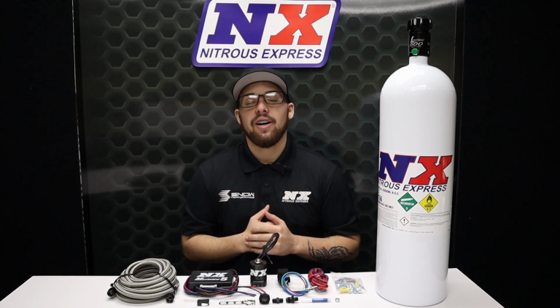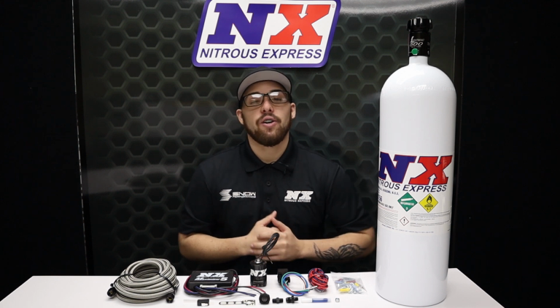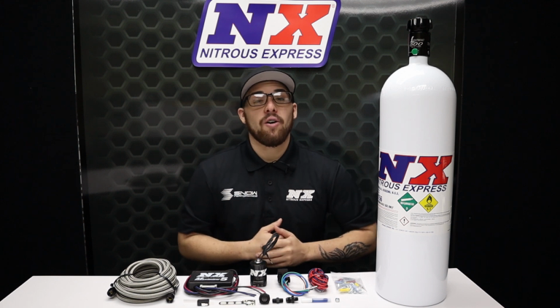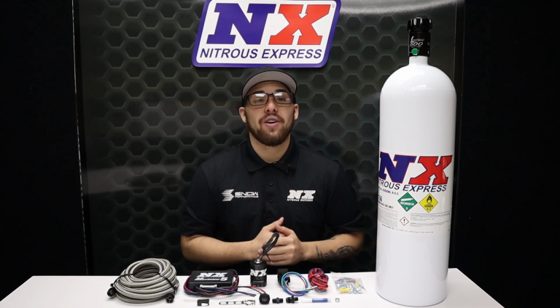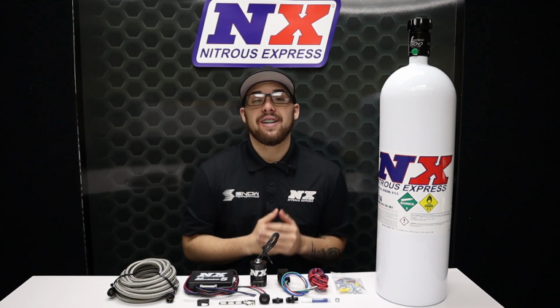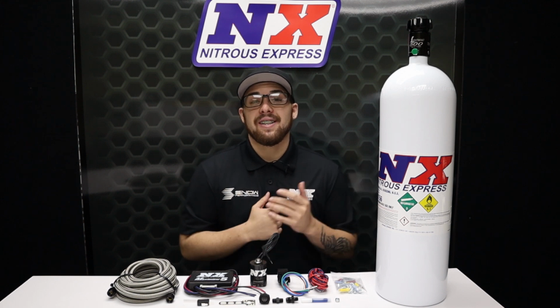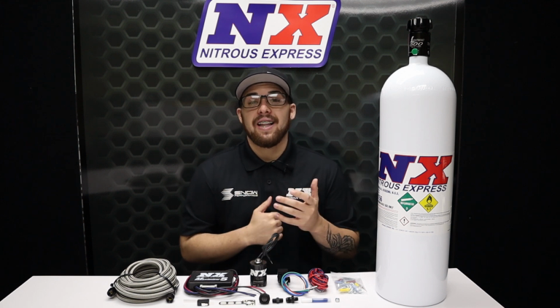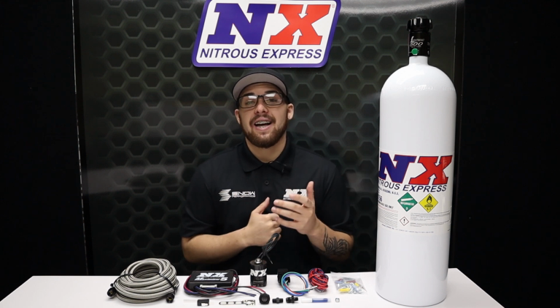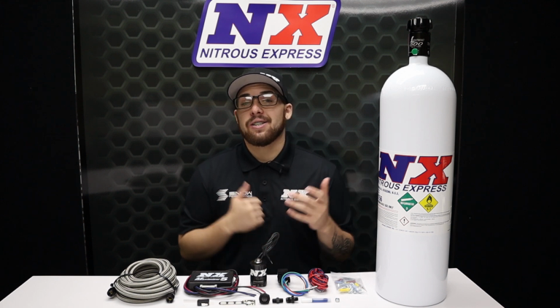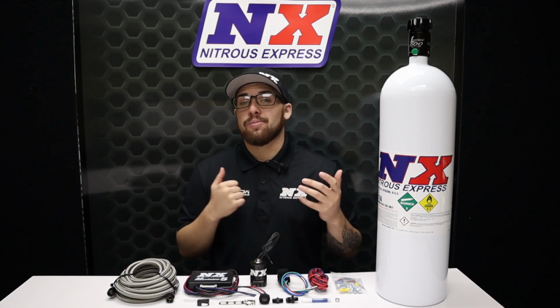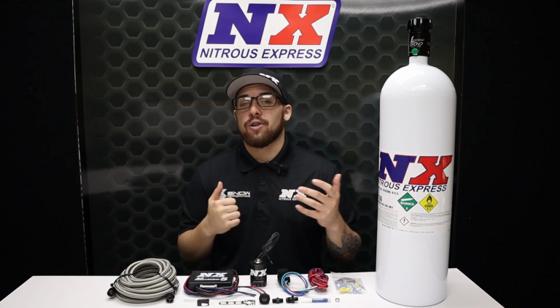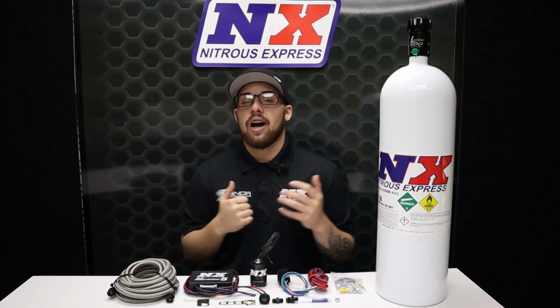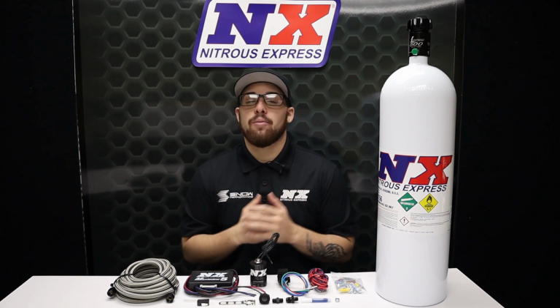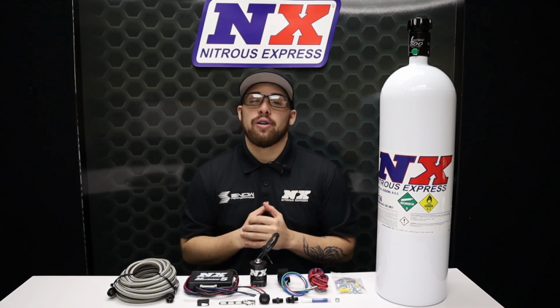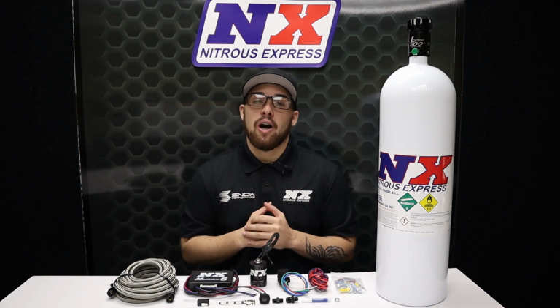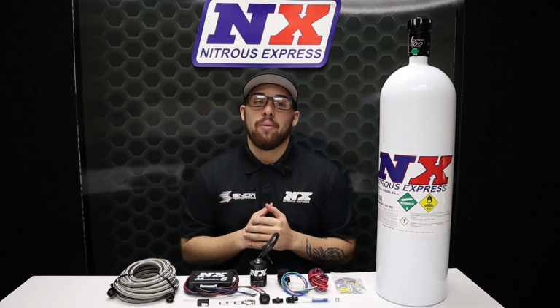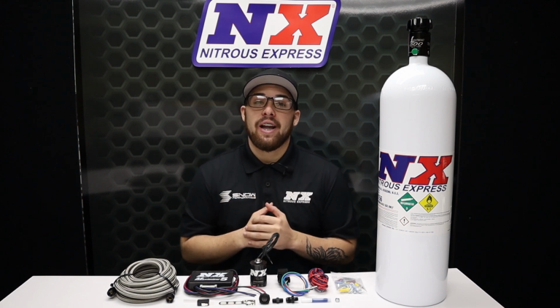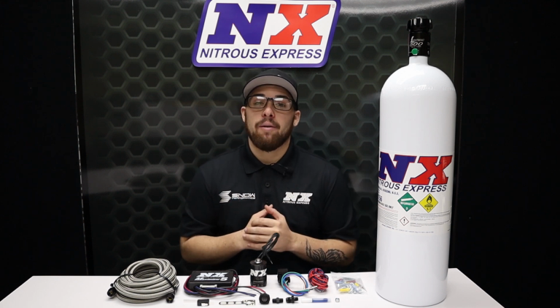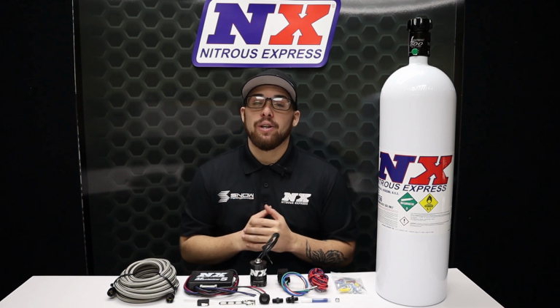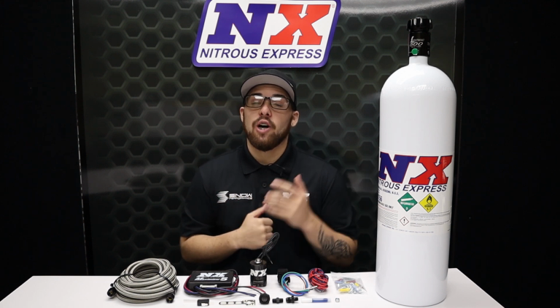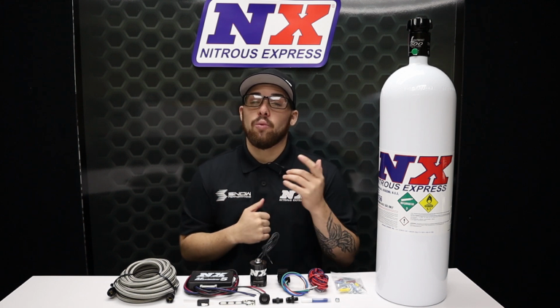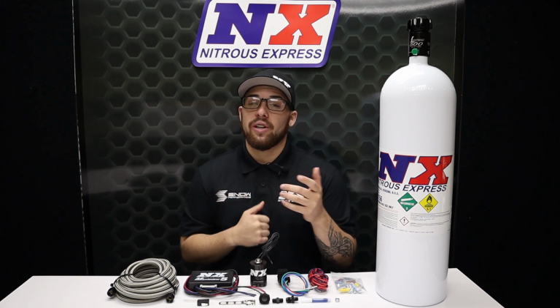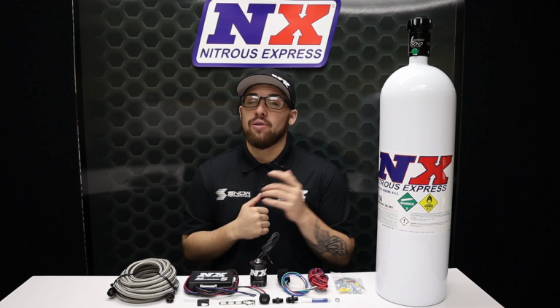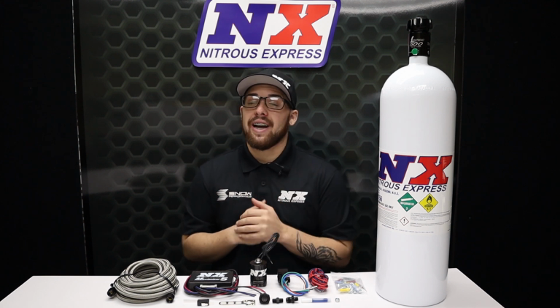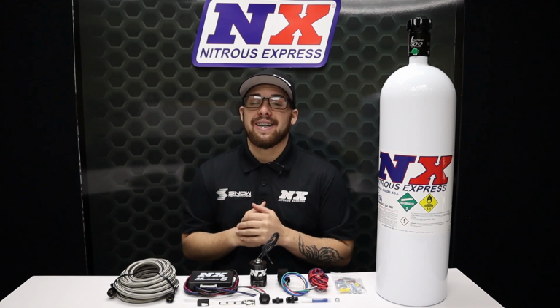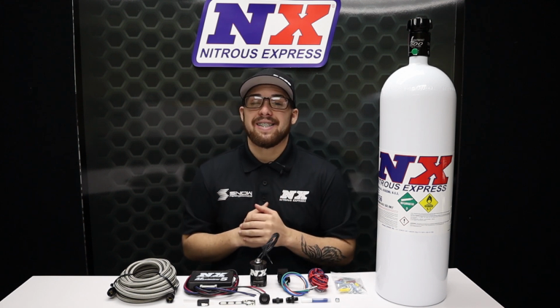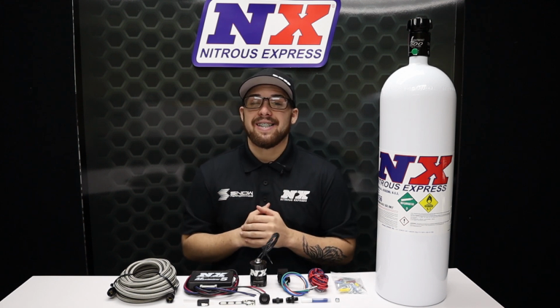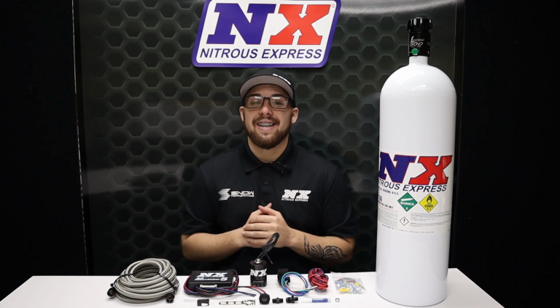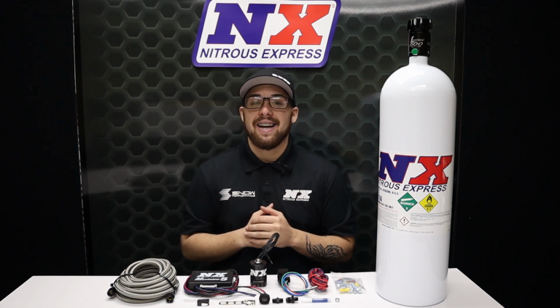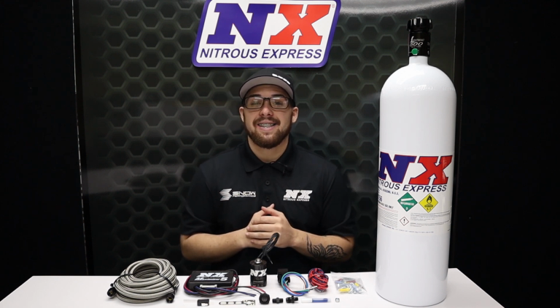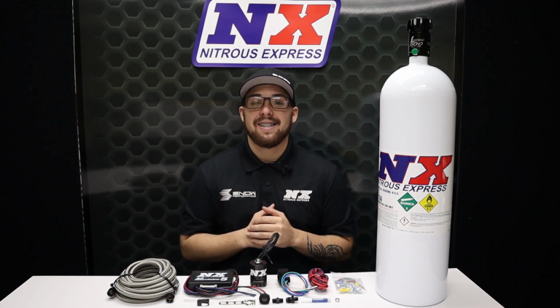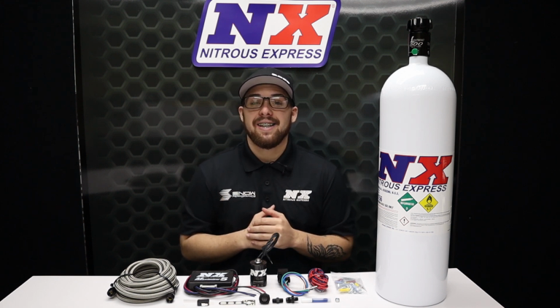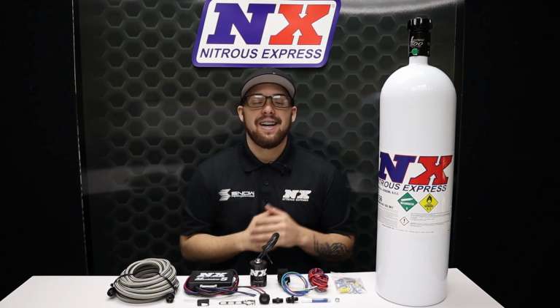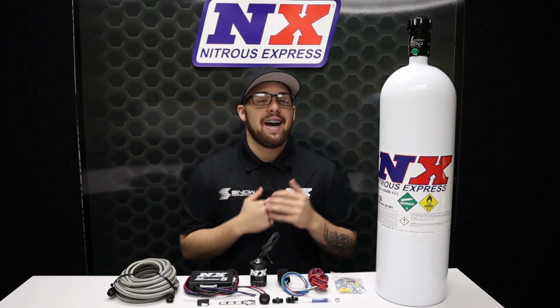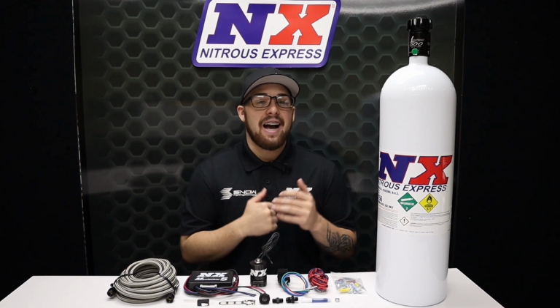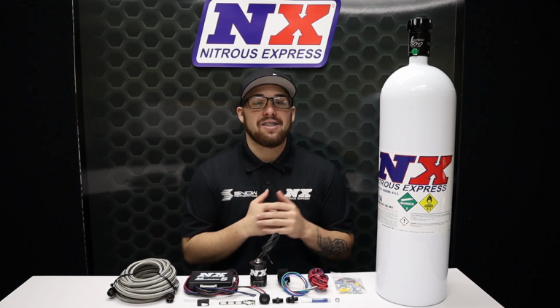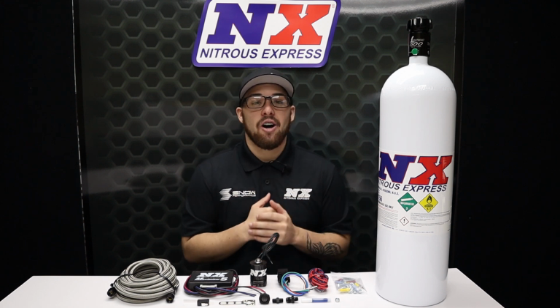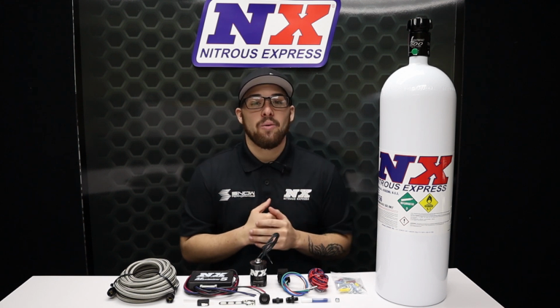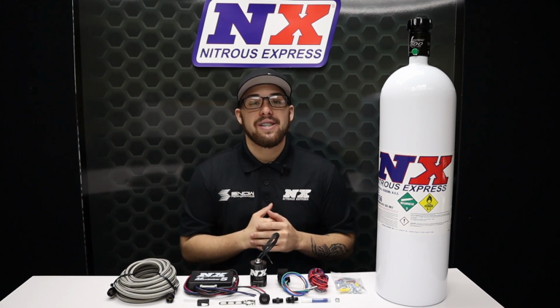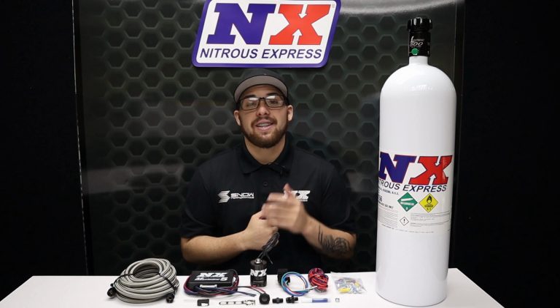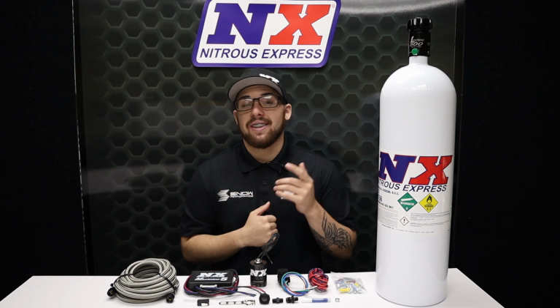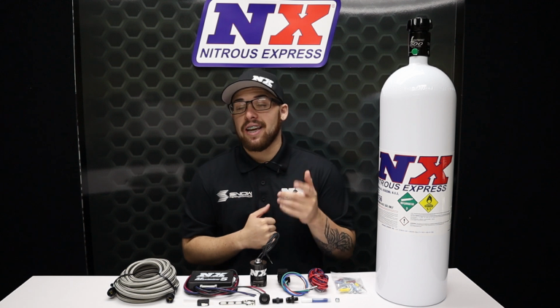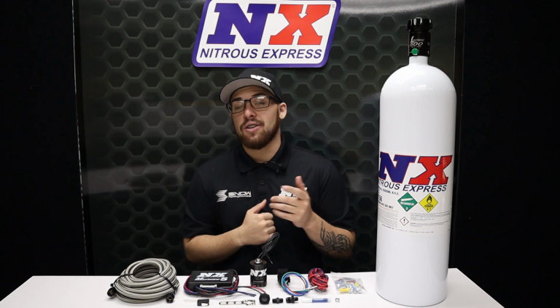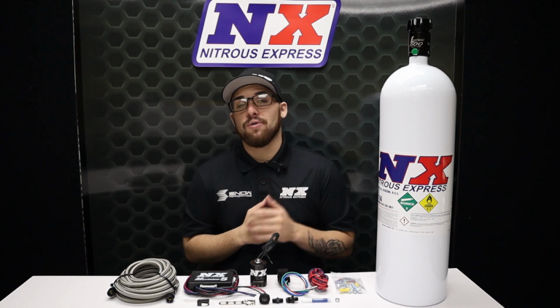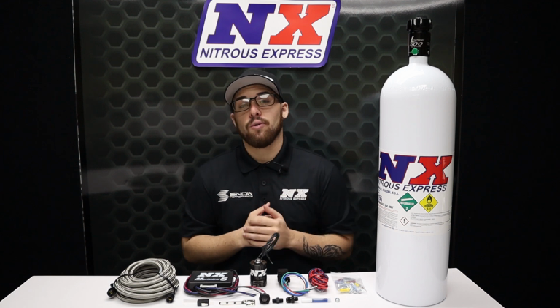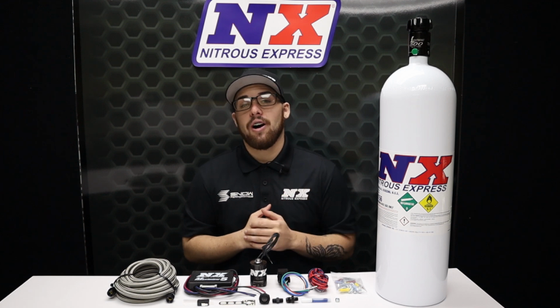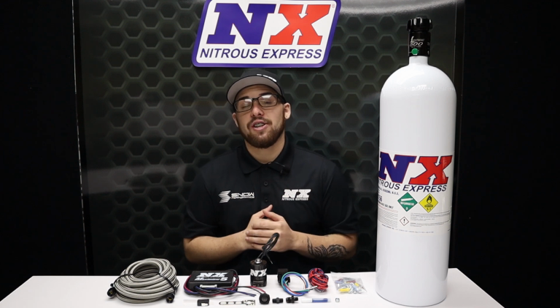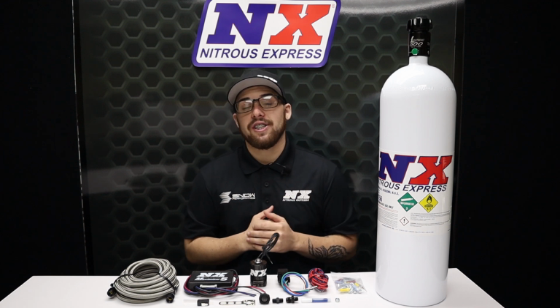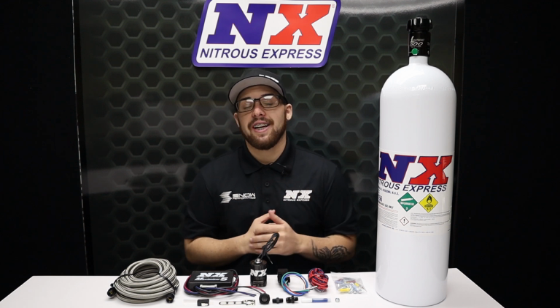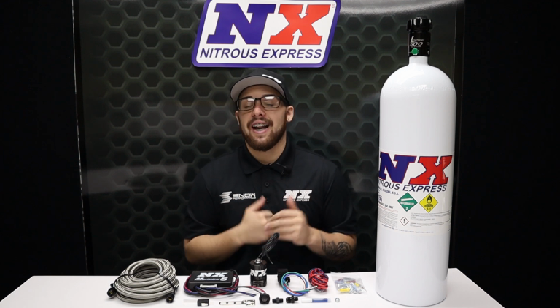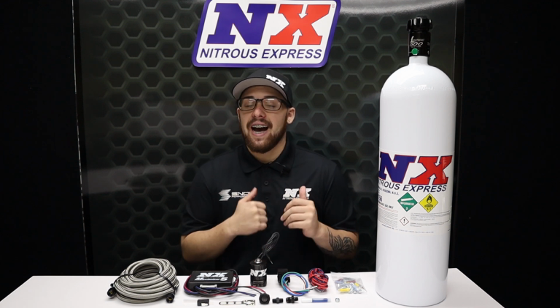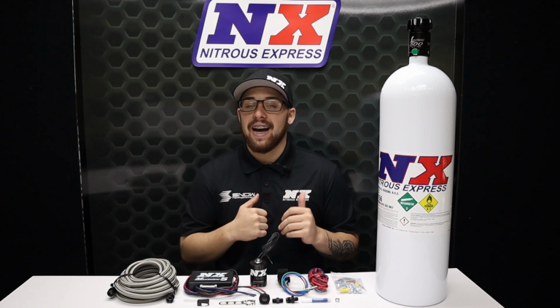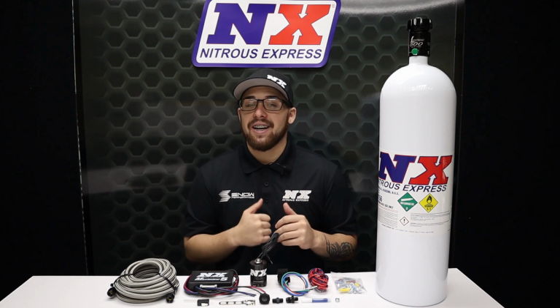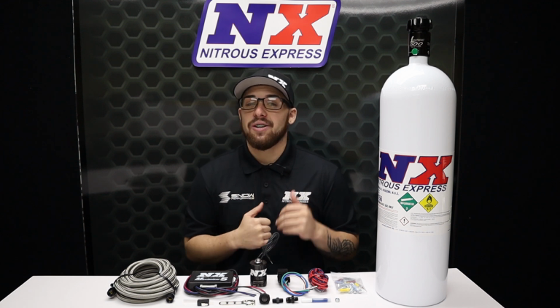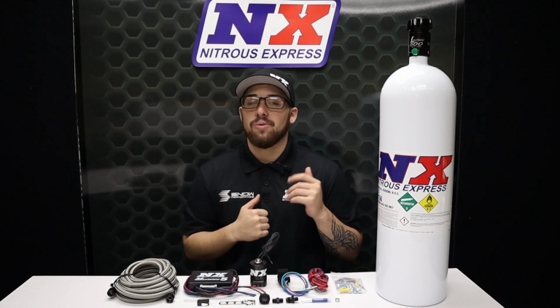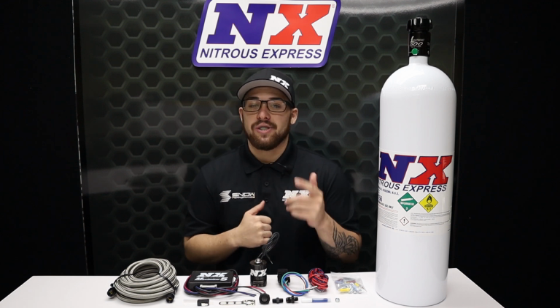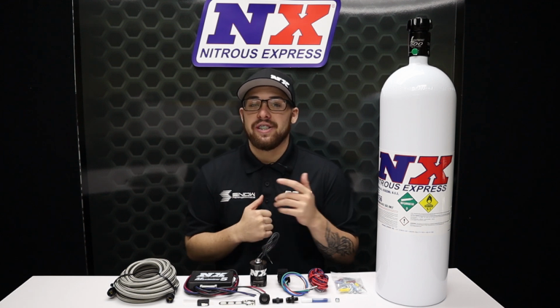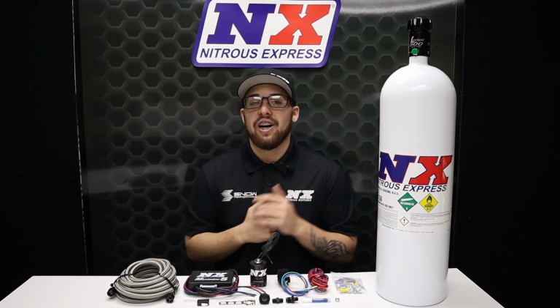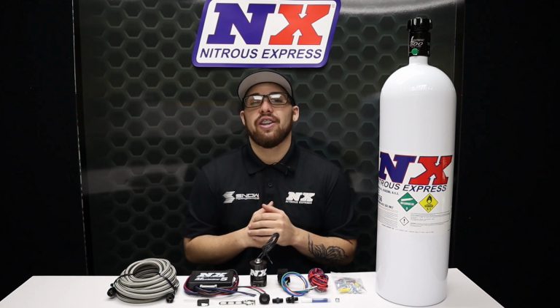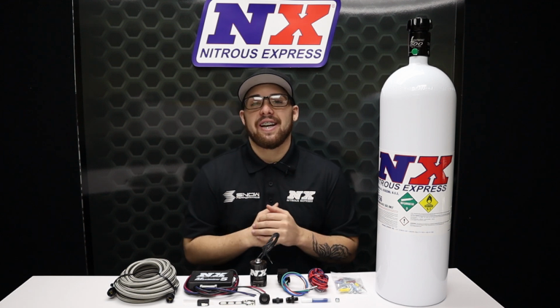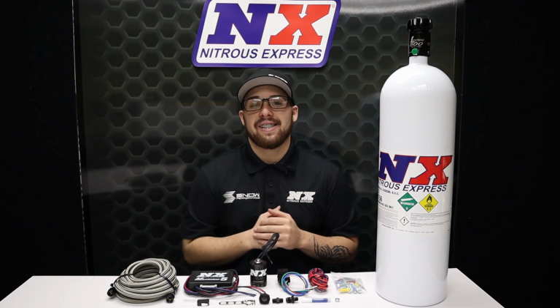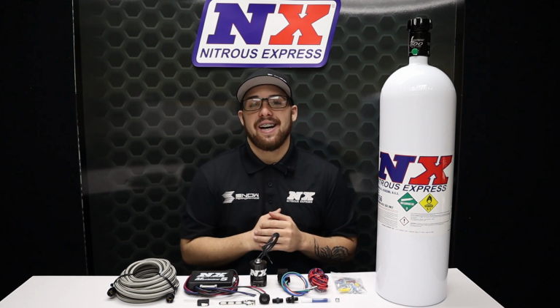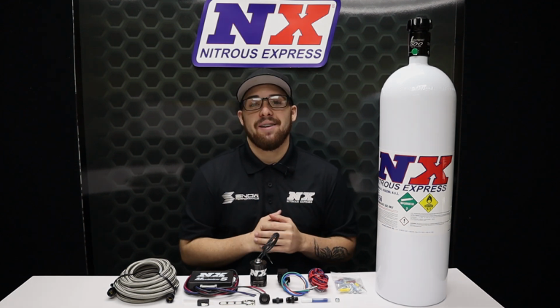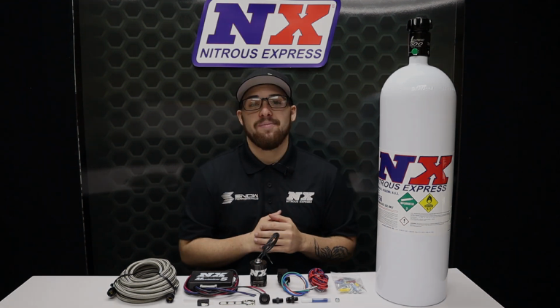Don't forget to like, subscribe, and comment down below what you'd like to see next. As always, thank you for watching and I will see y'all next time.